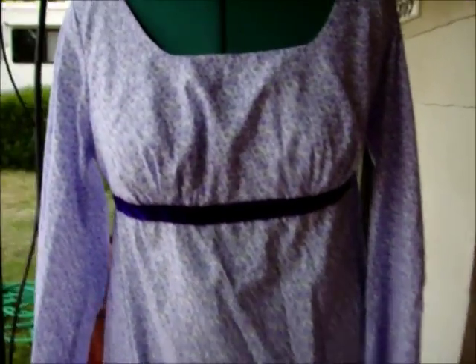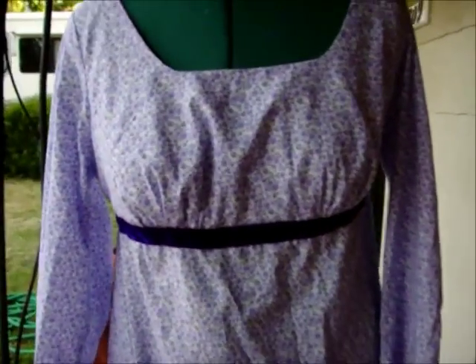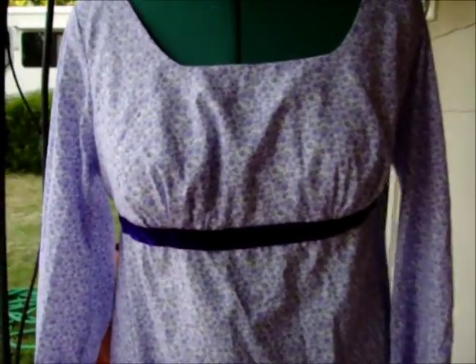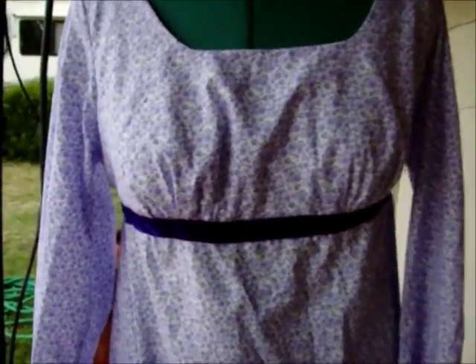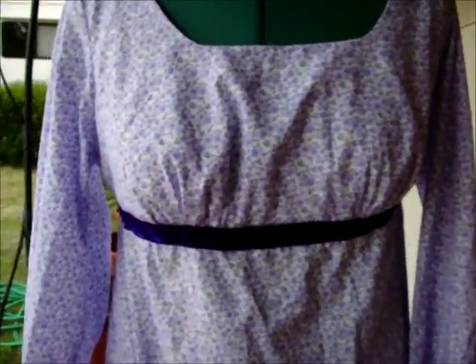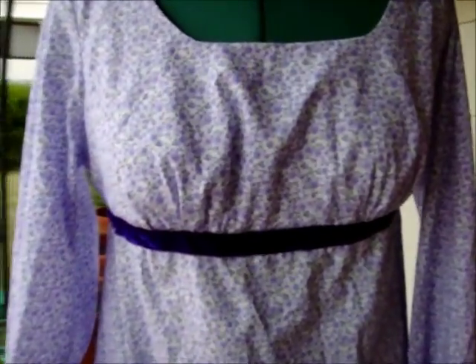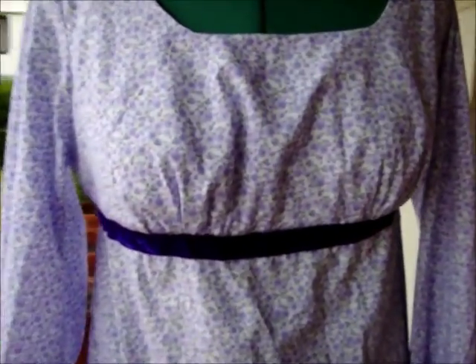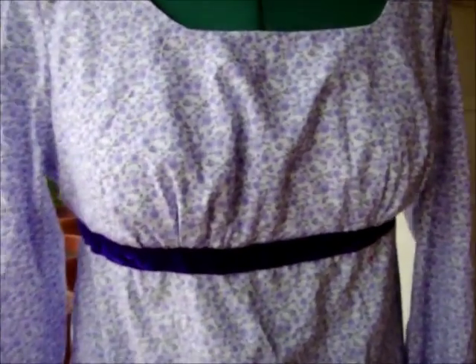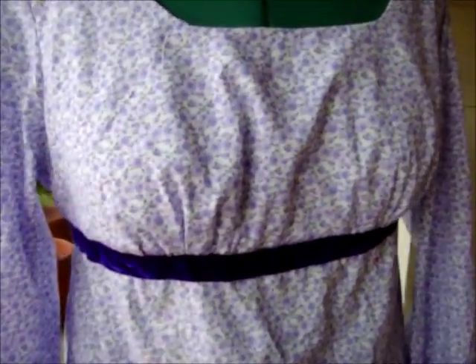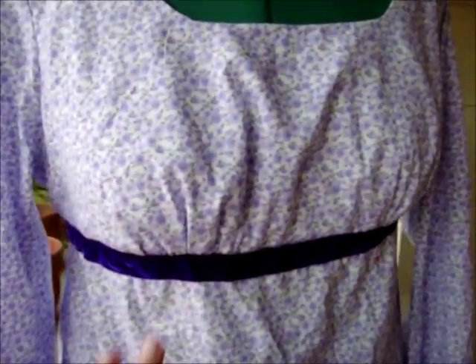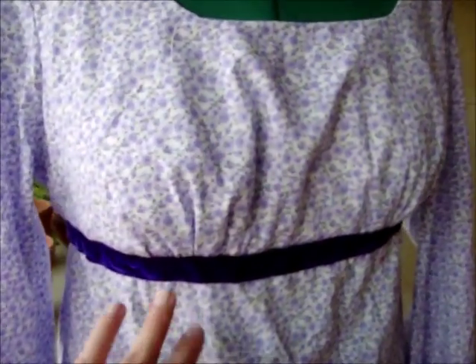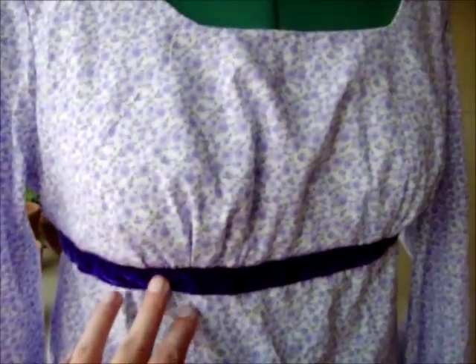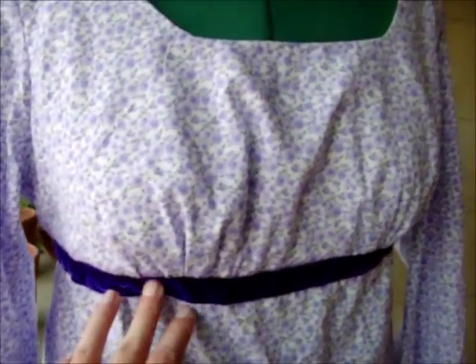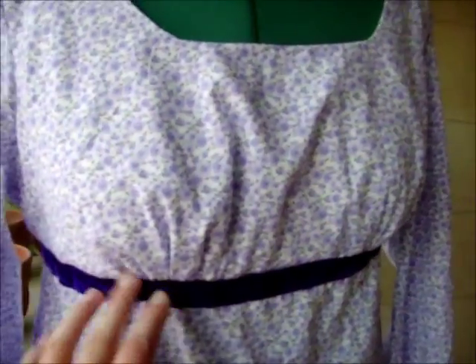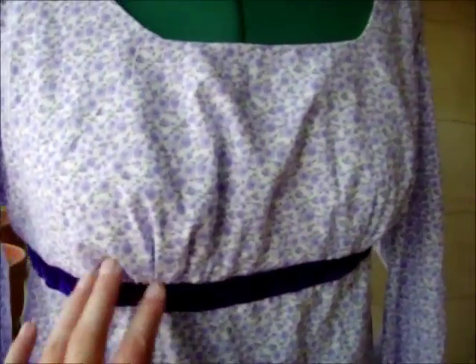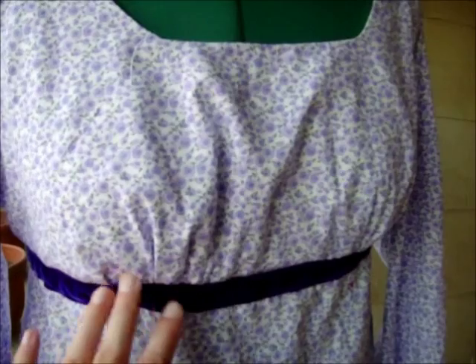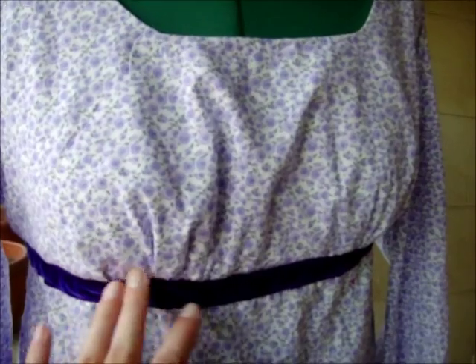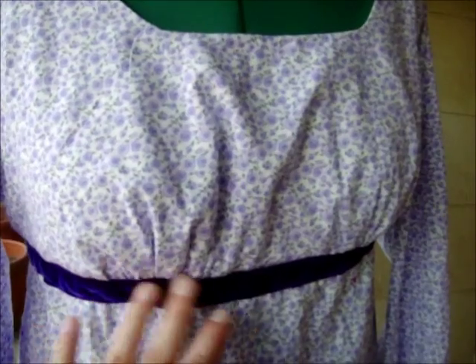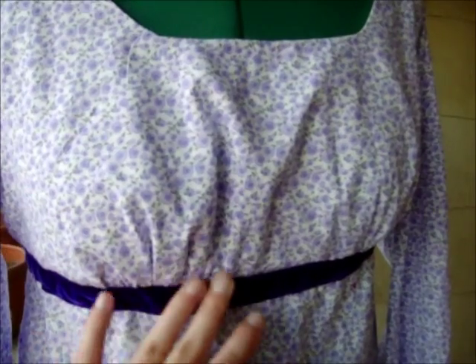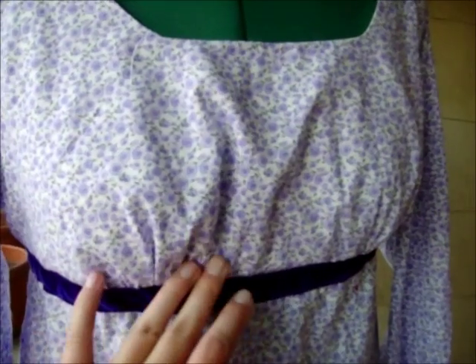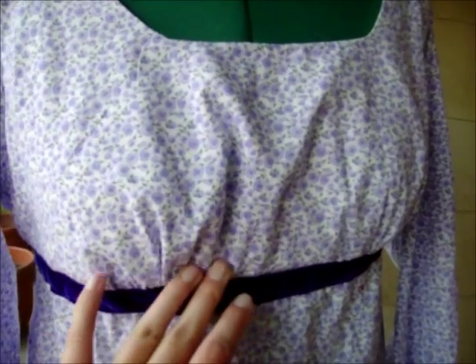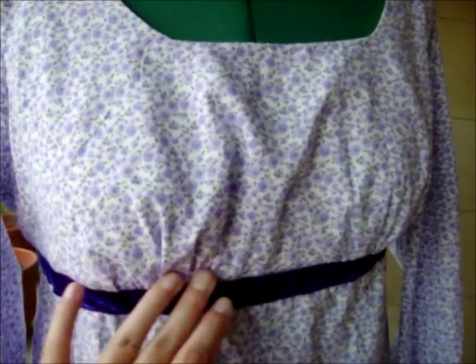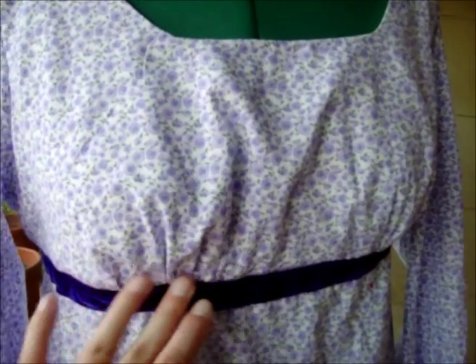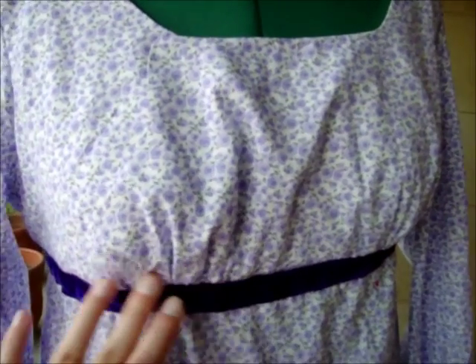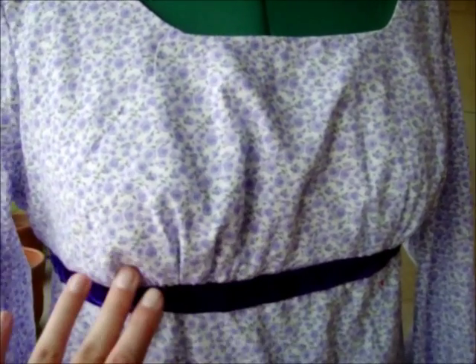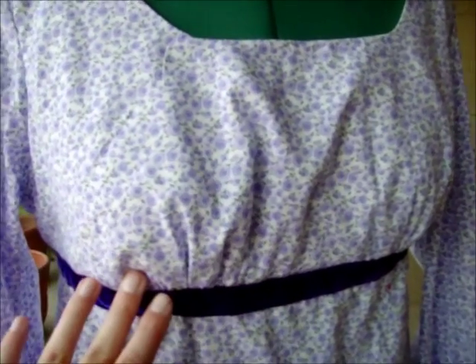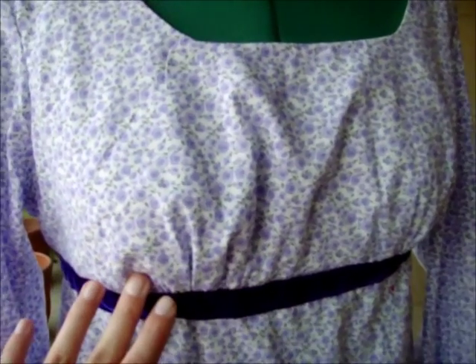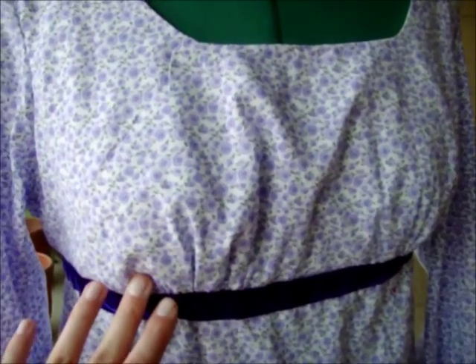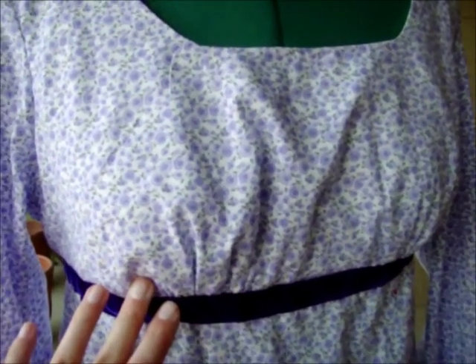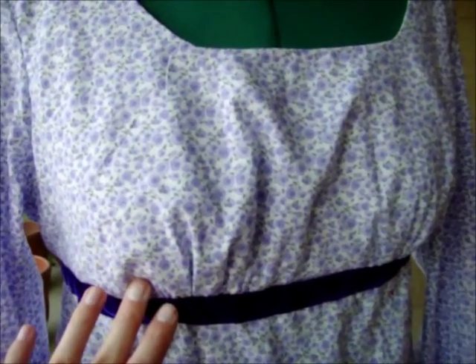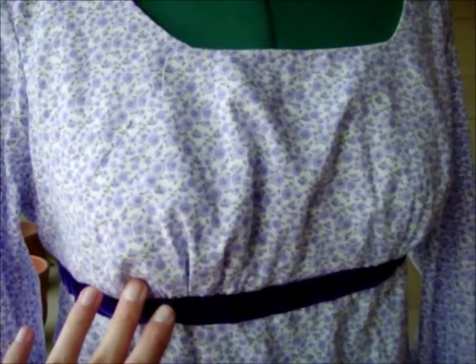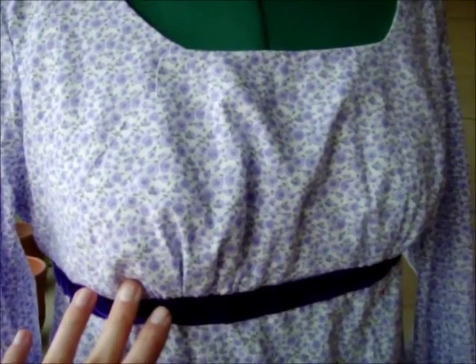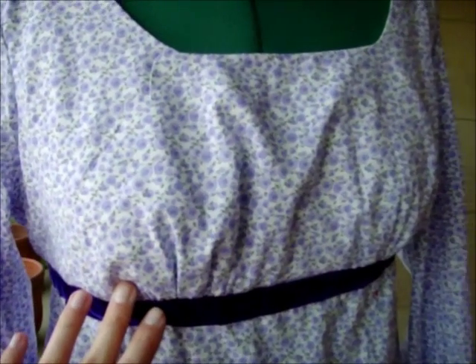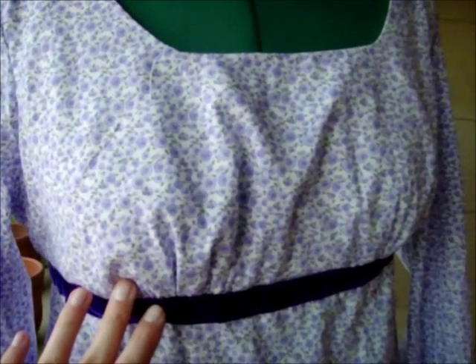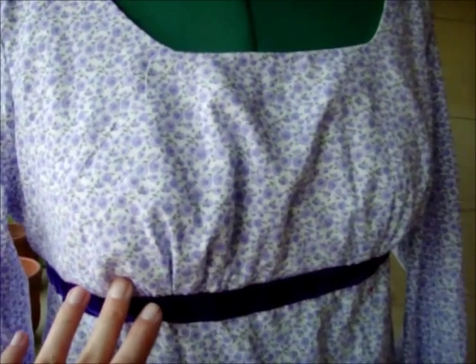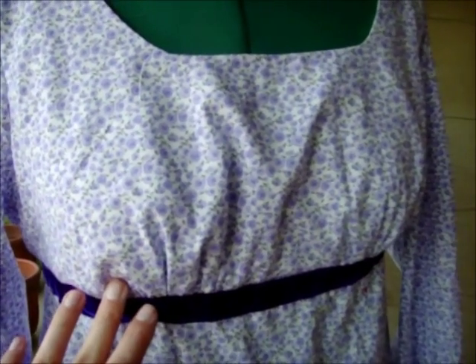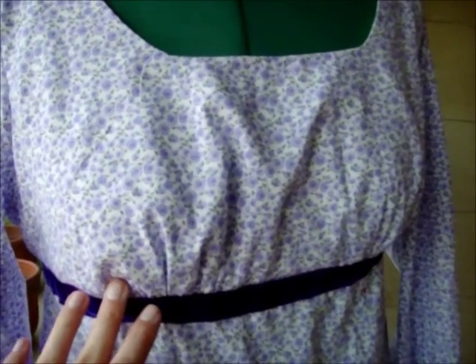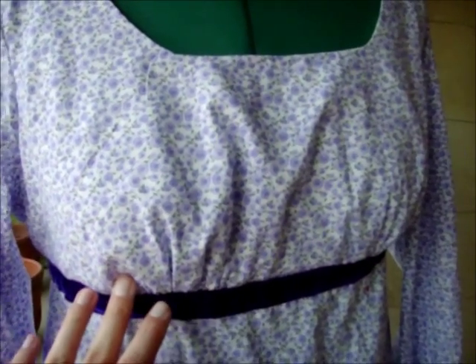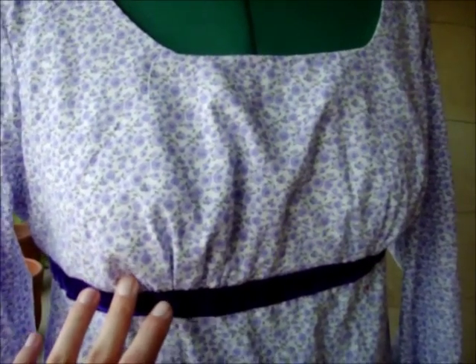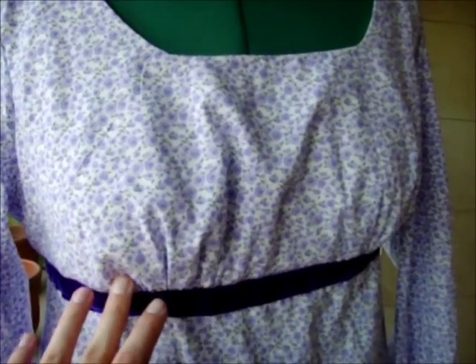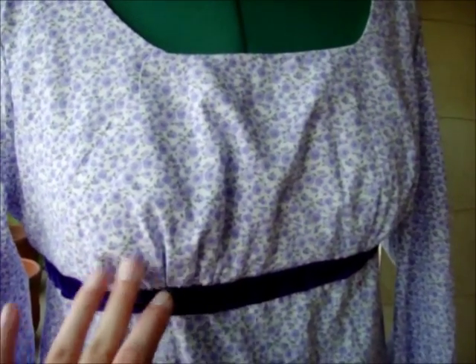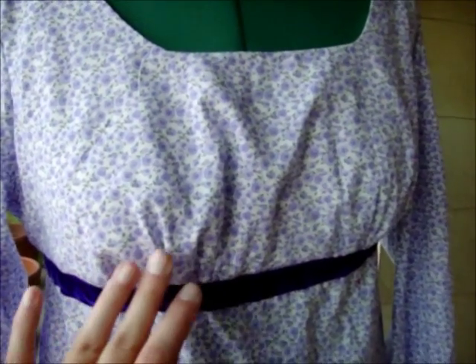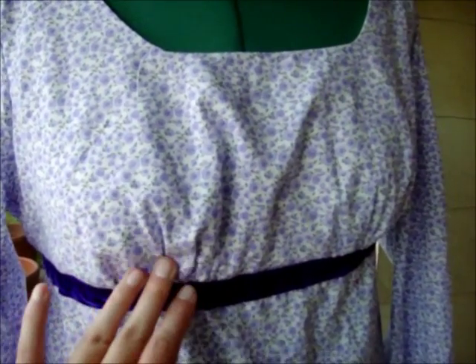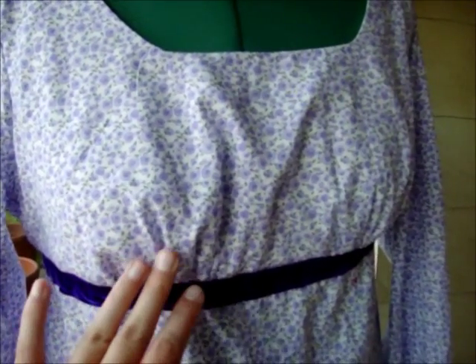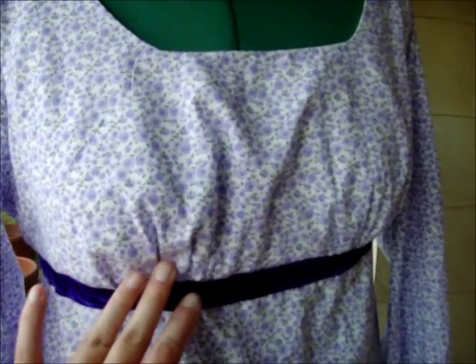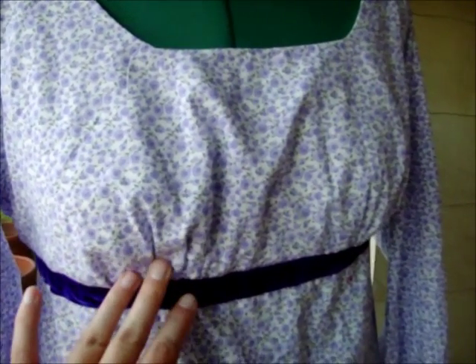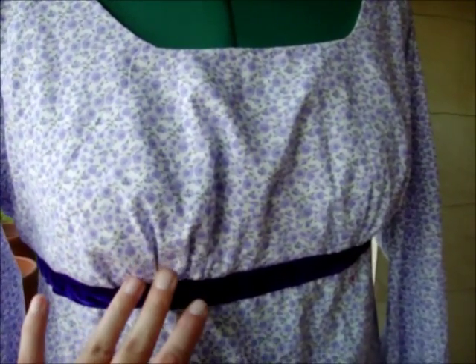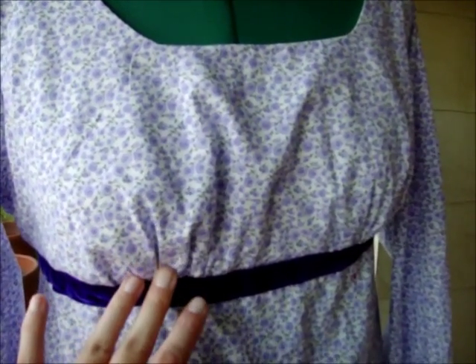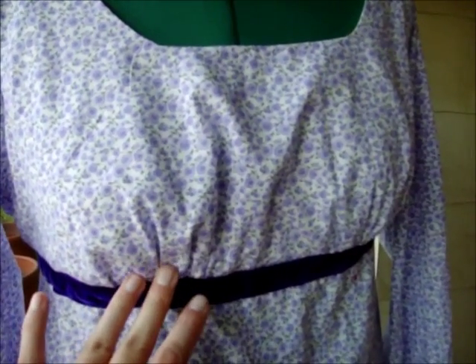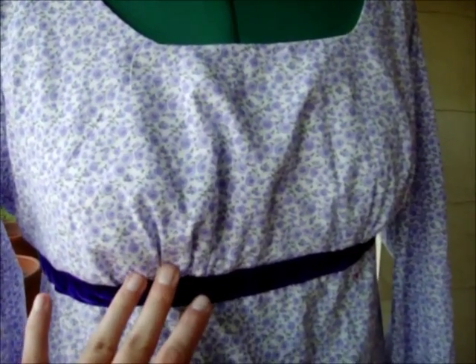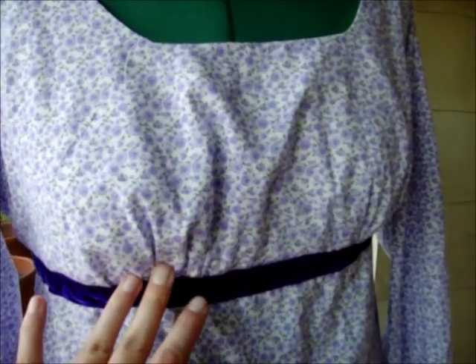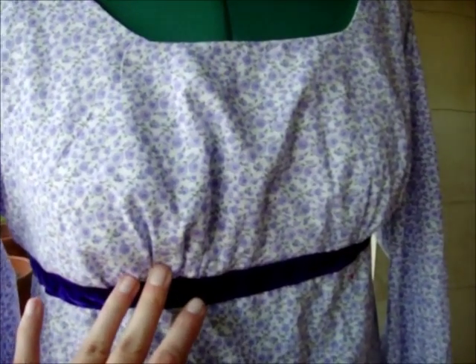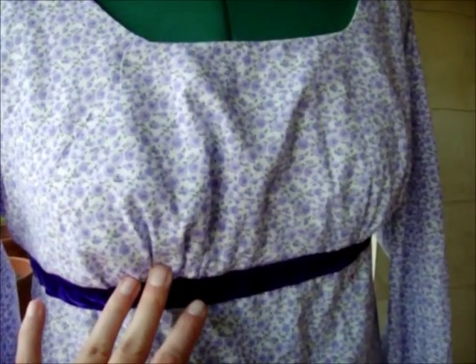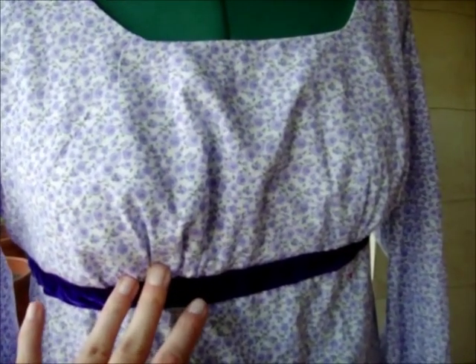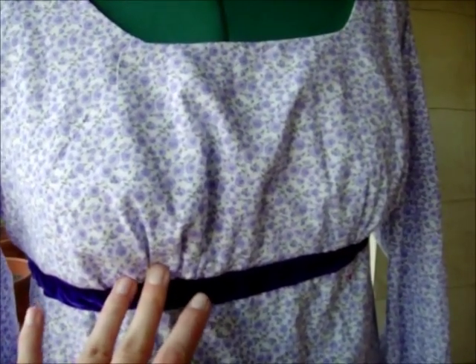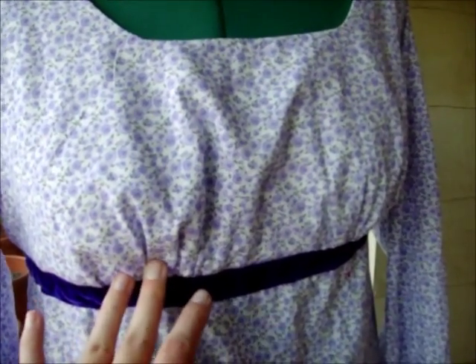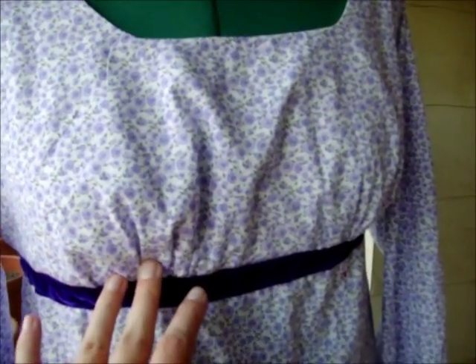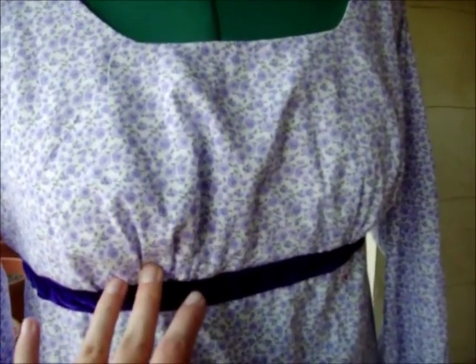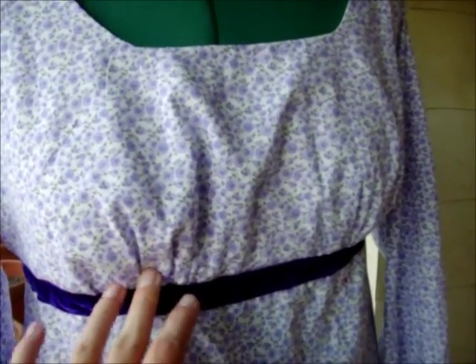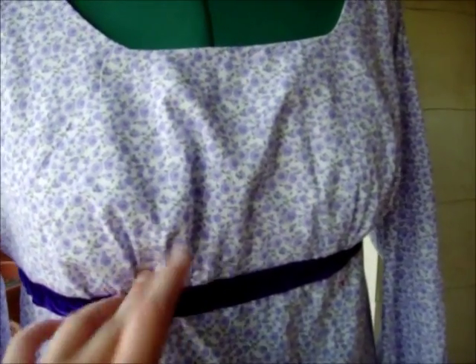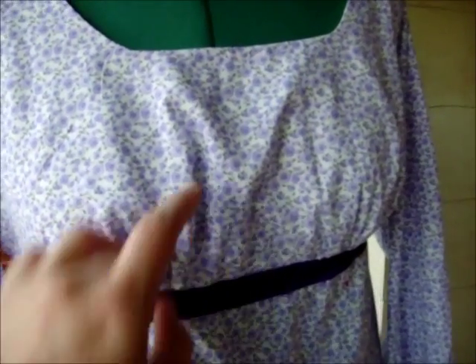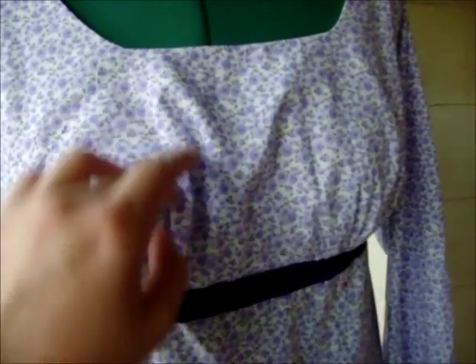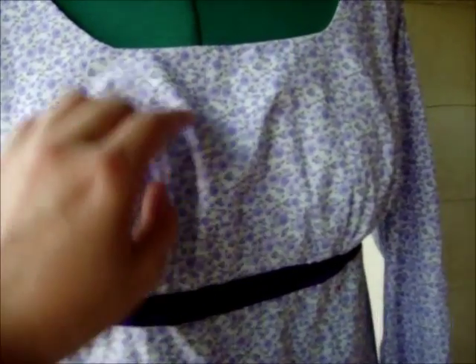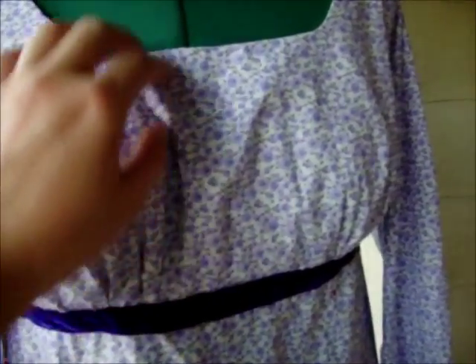For my bodice here, I used gathers because personally I prefer the way the gathers look over pleats, but that's pretty much a personal choice.